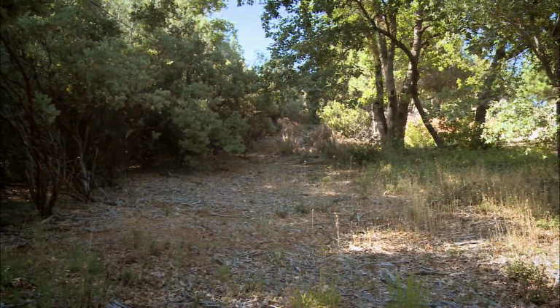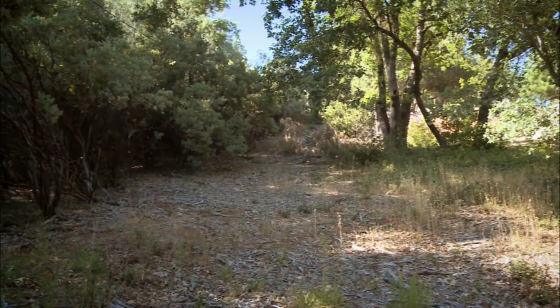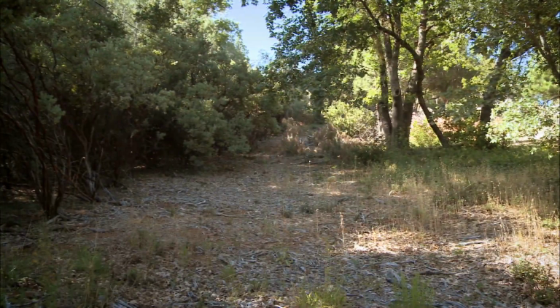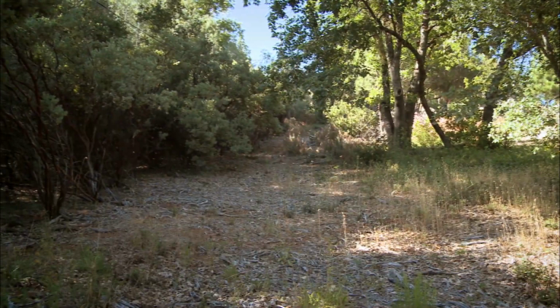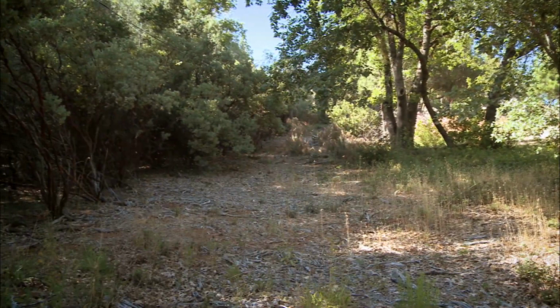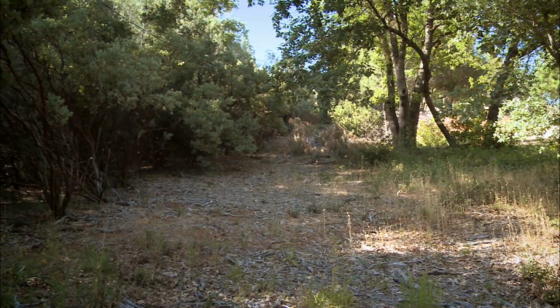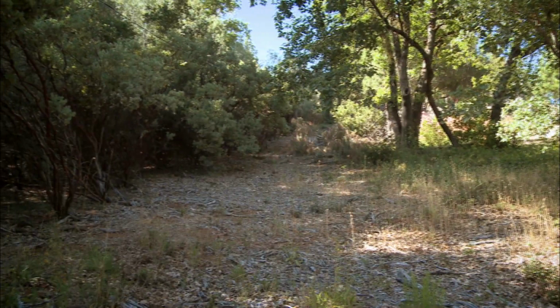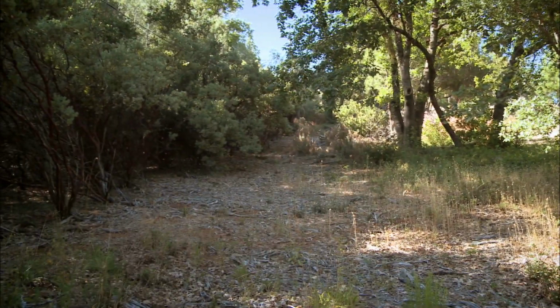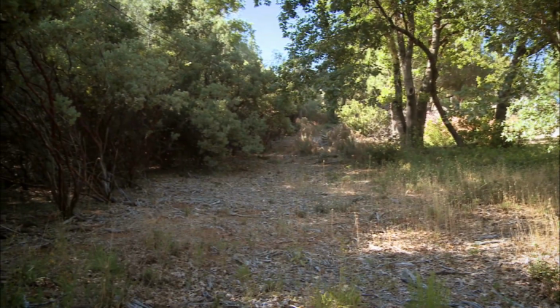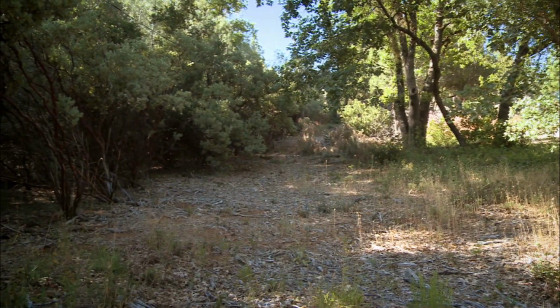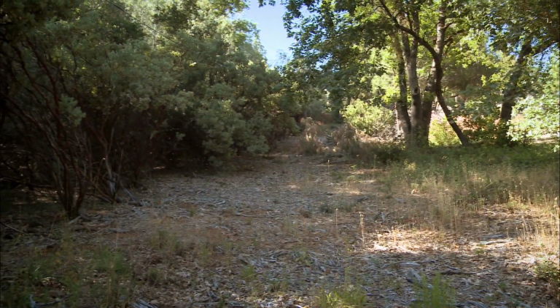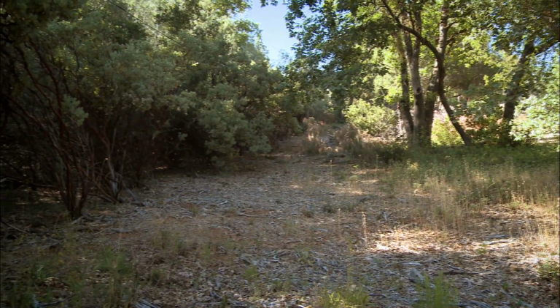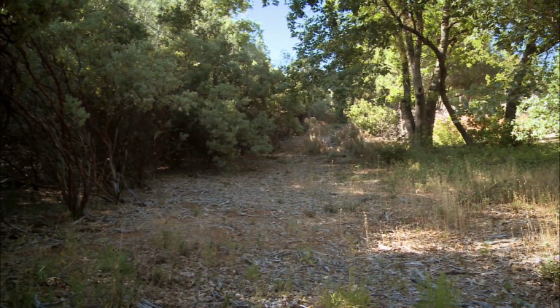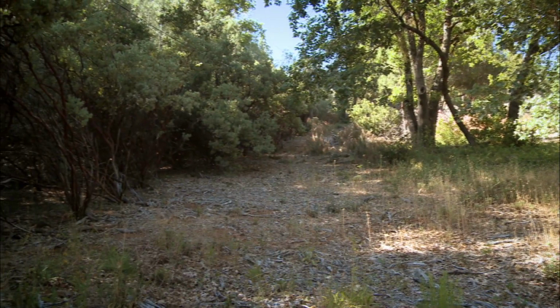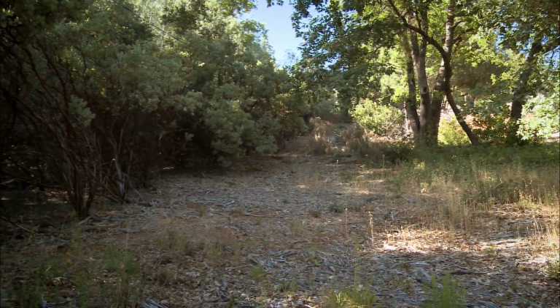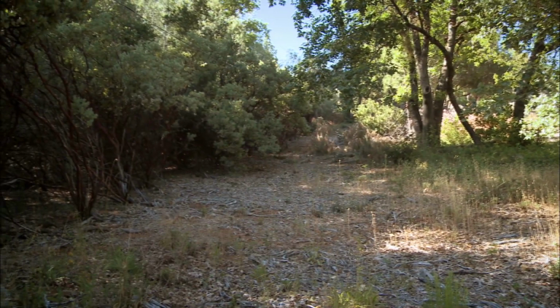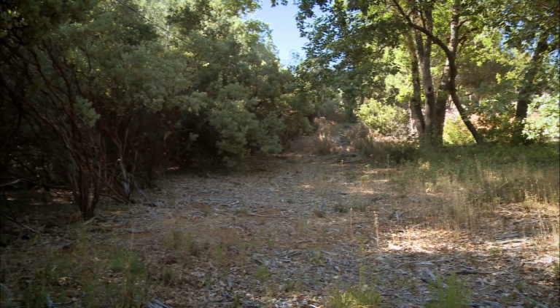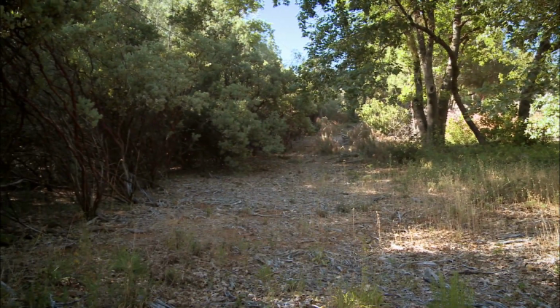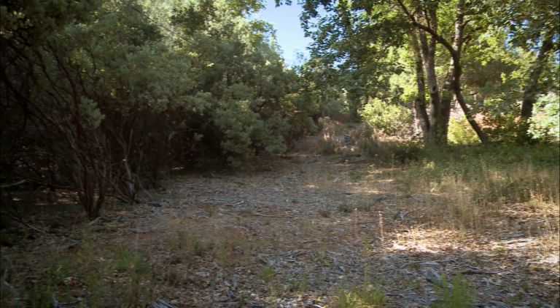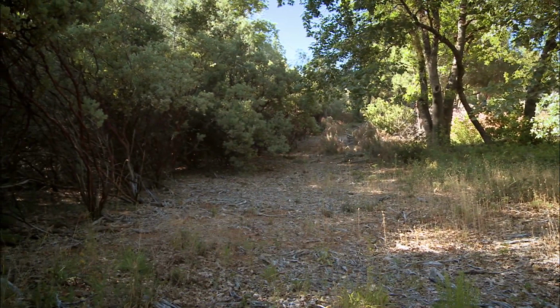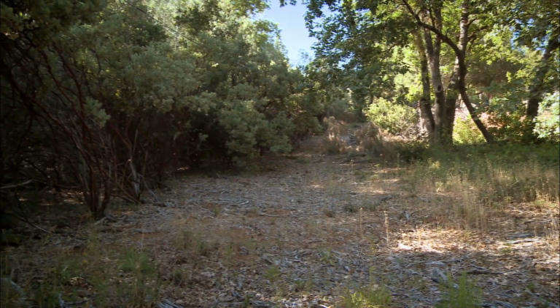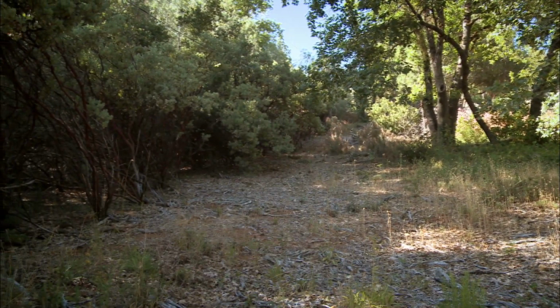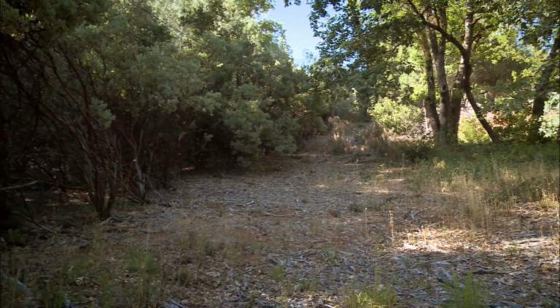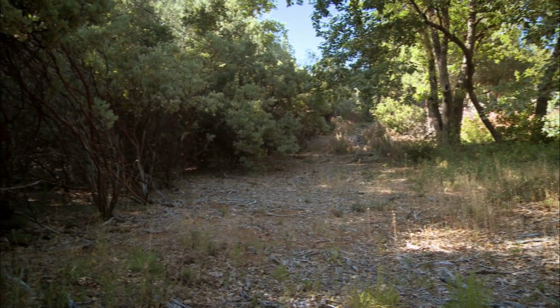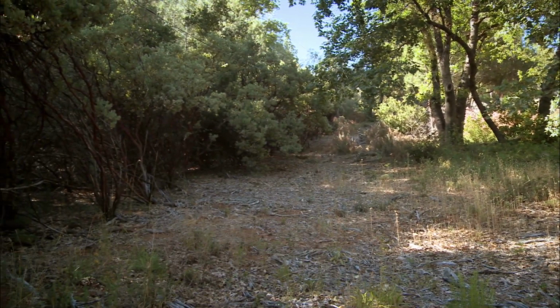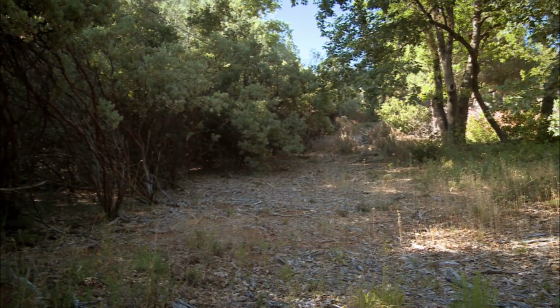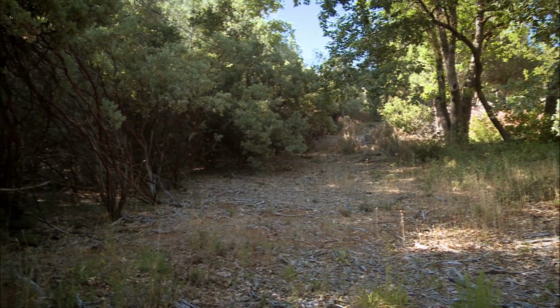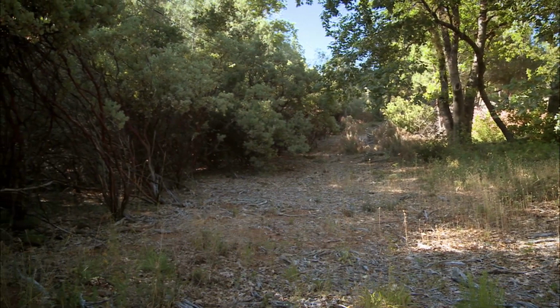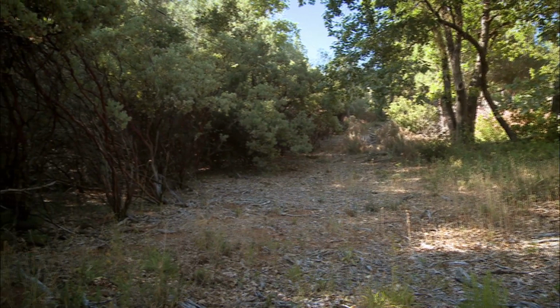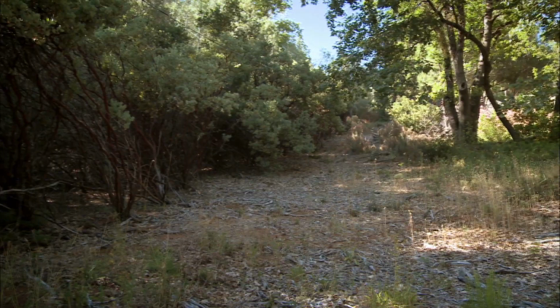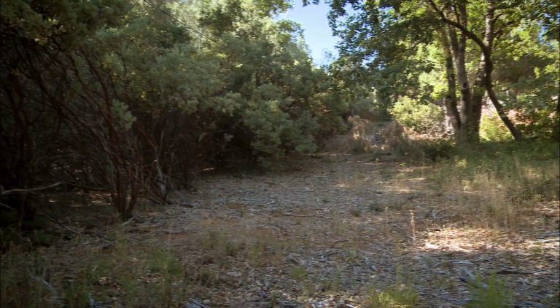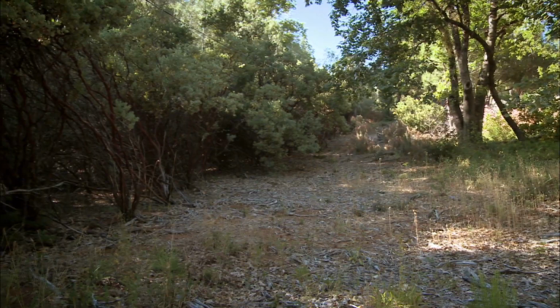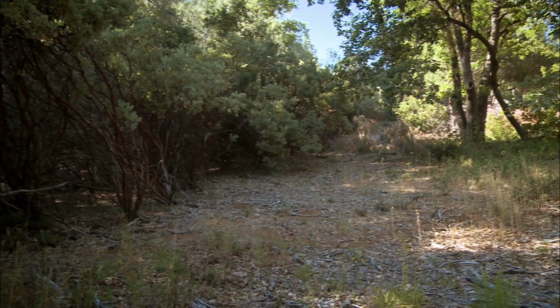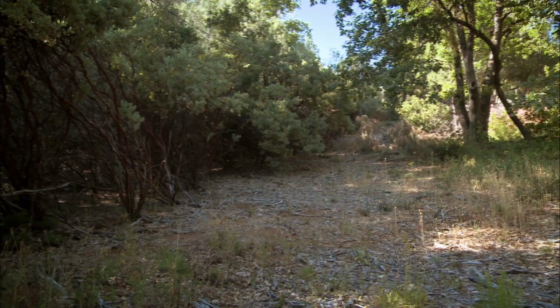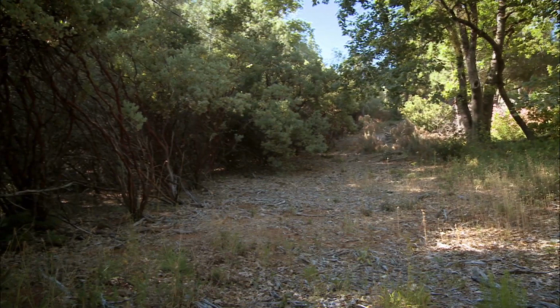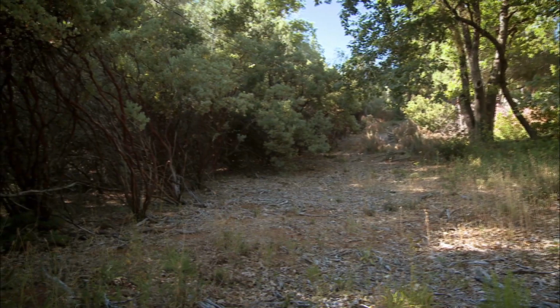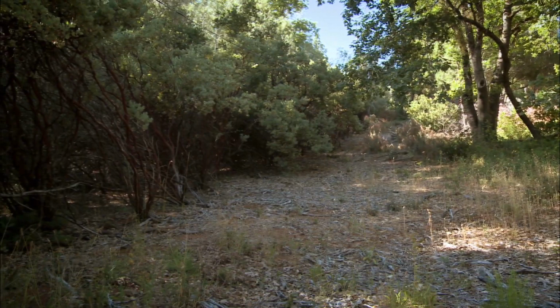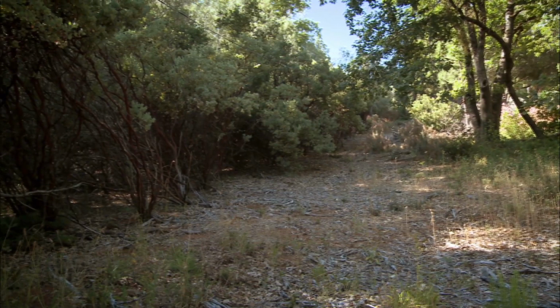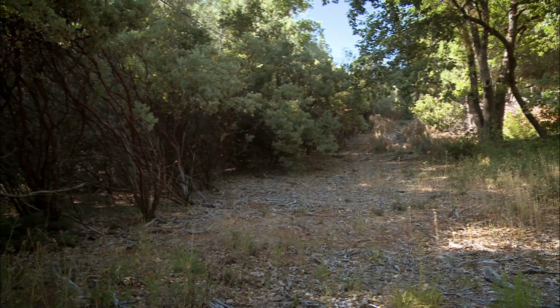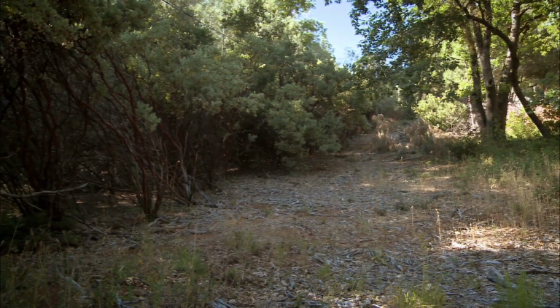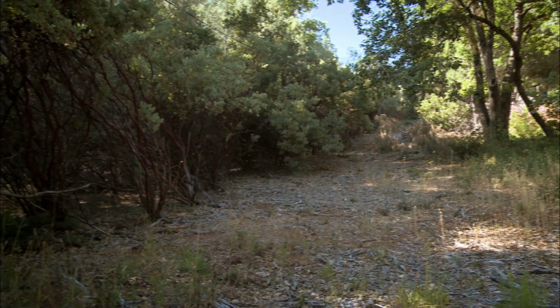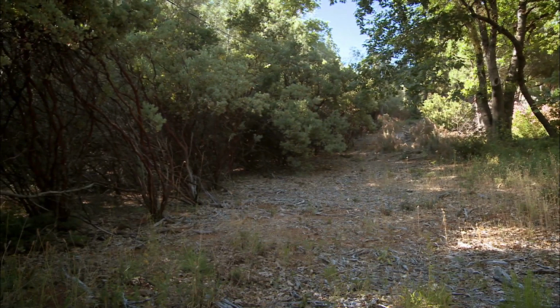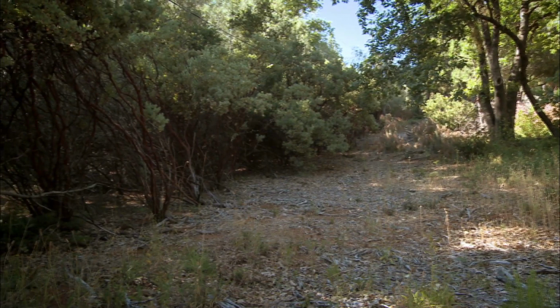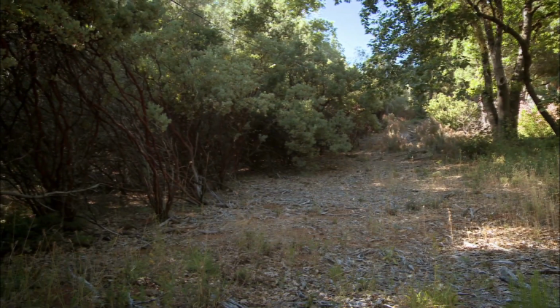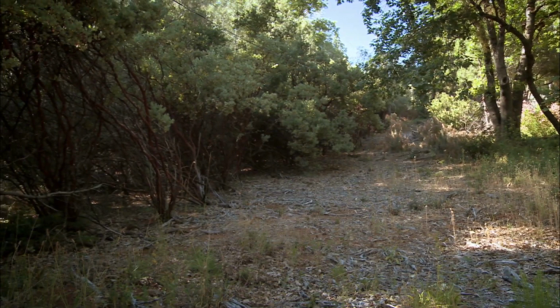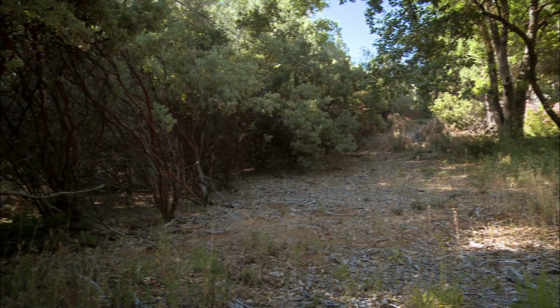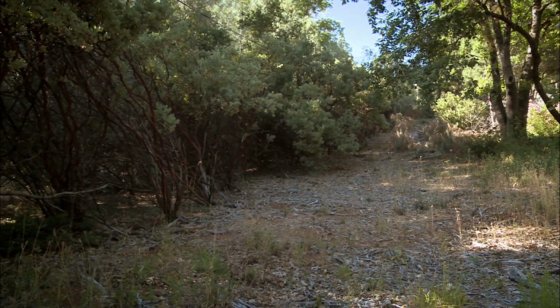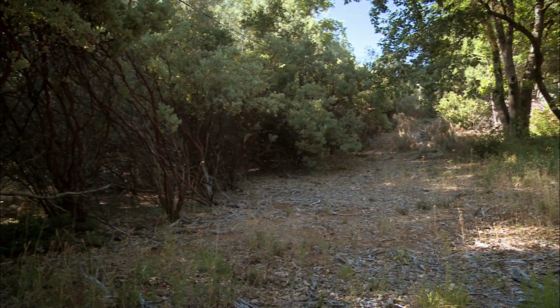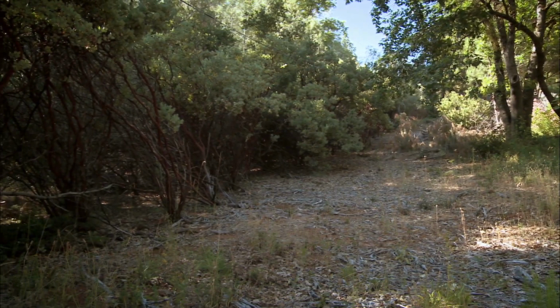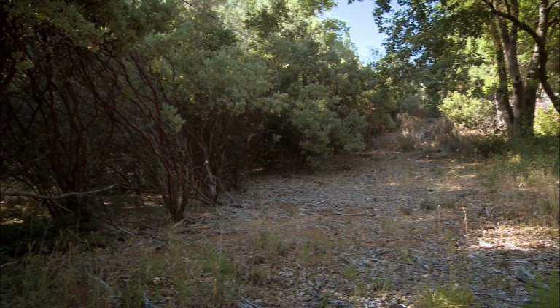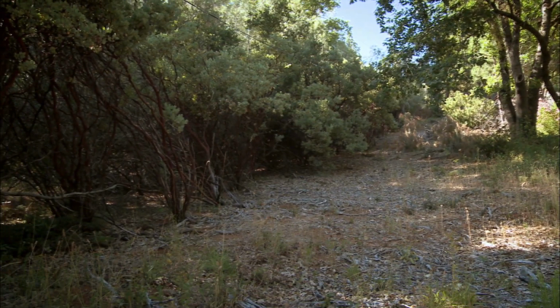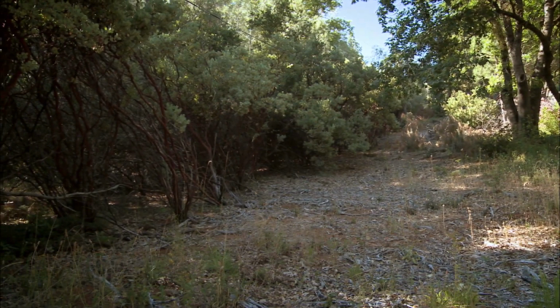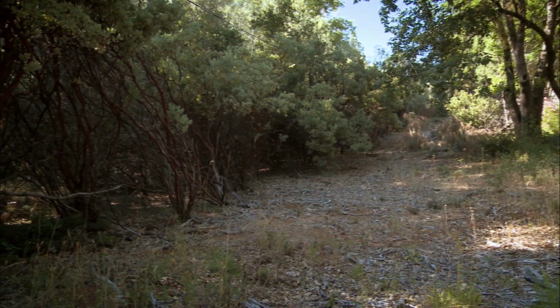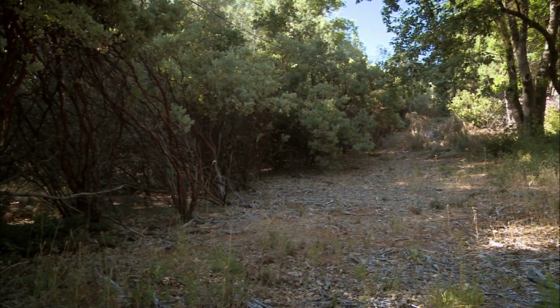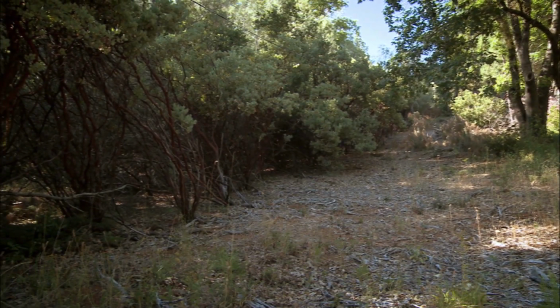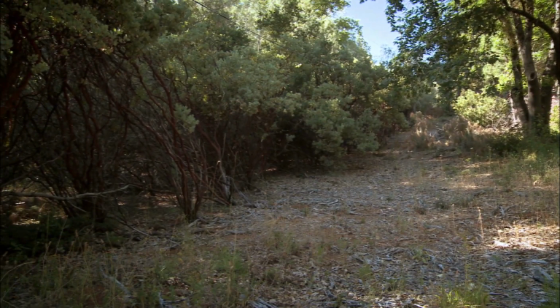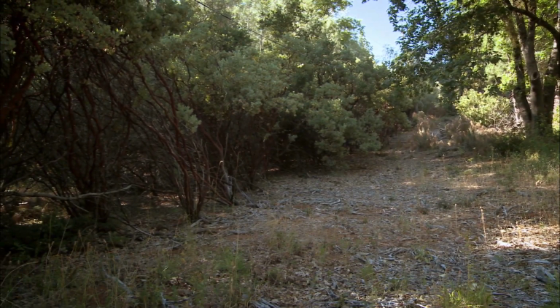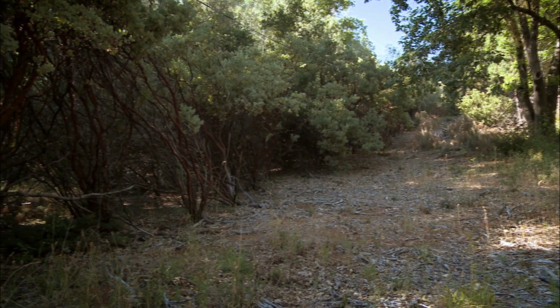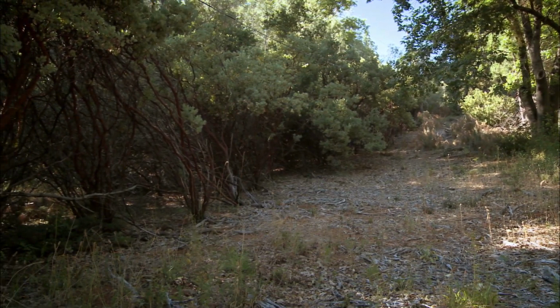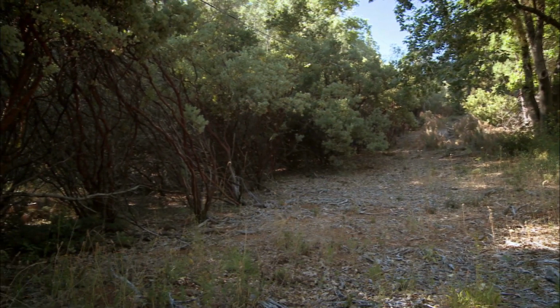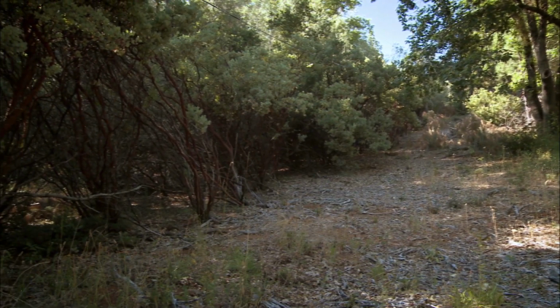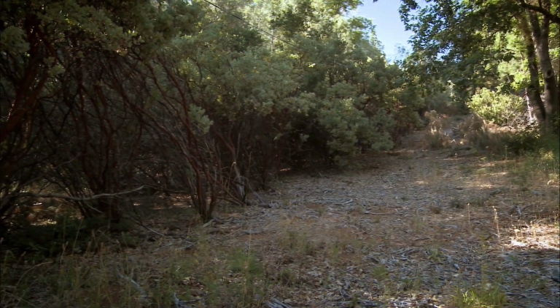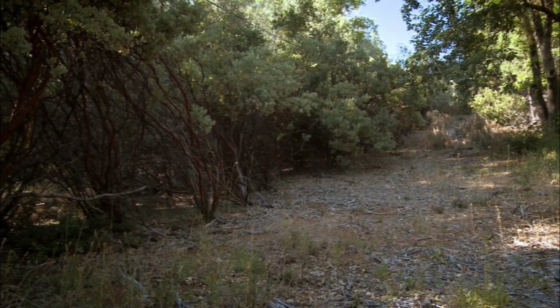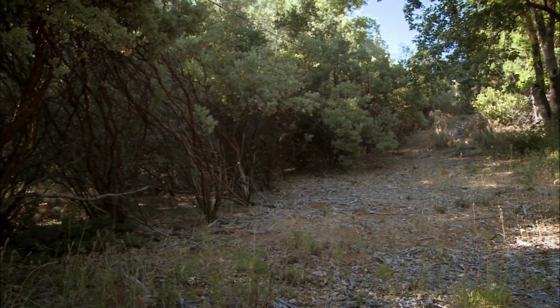In front of you and to the right is where we brought in the masticators and cleared, and that line to the left is the property line, so we stopped right there.